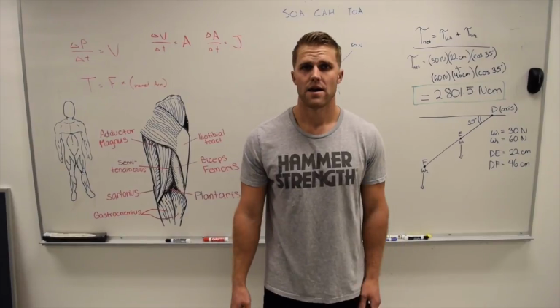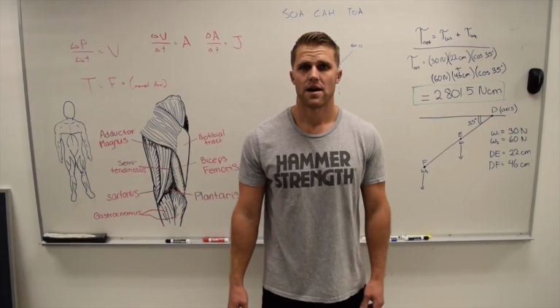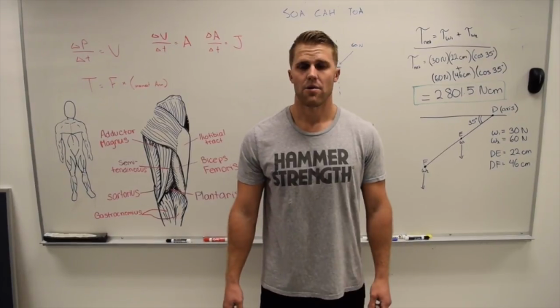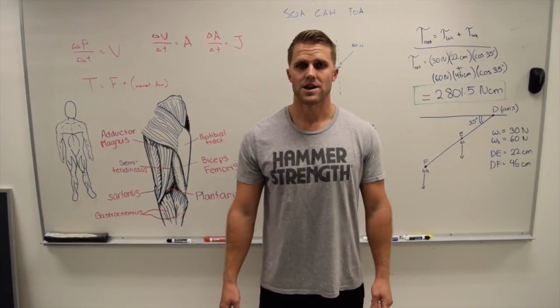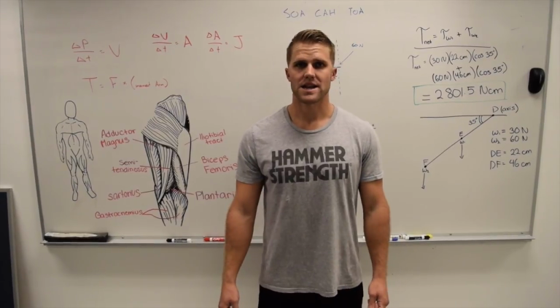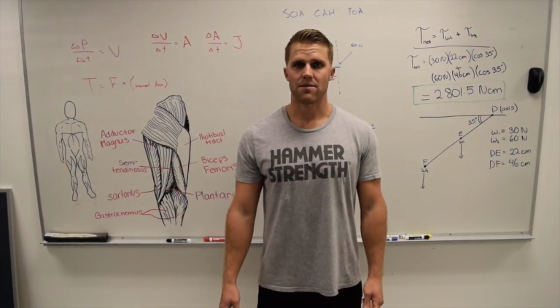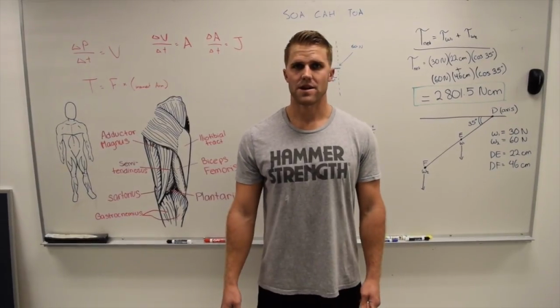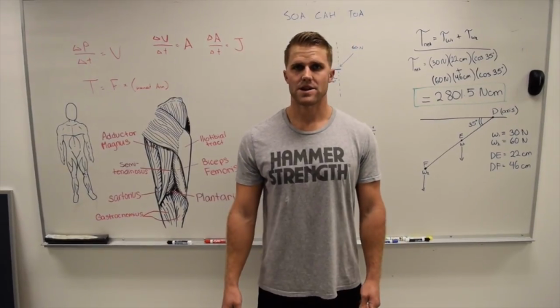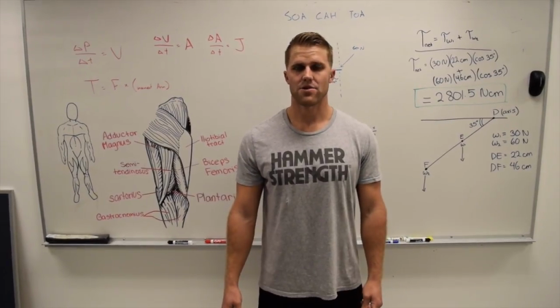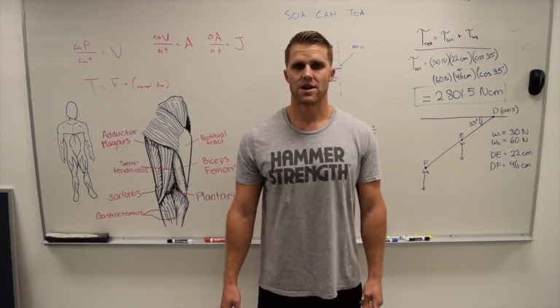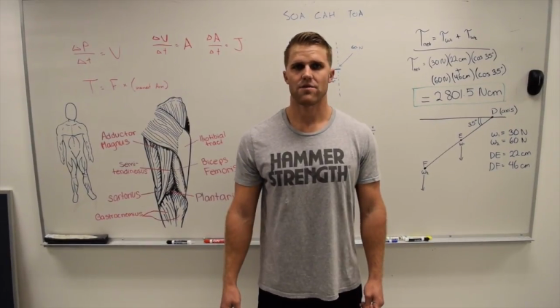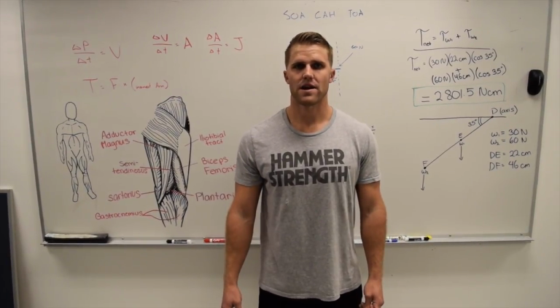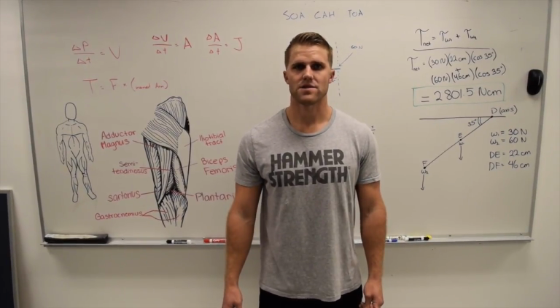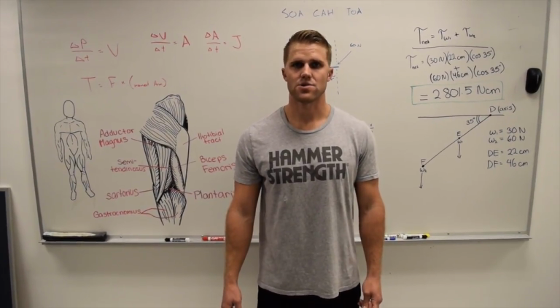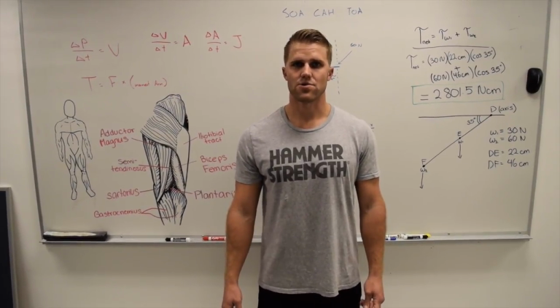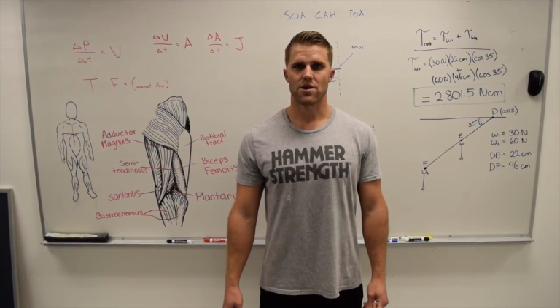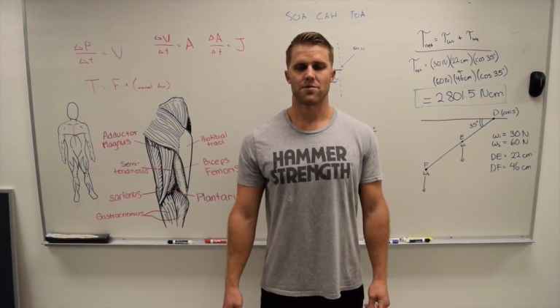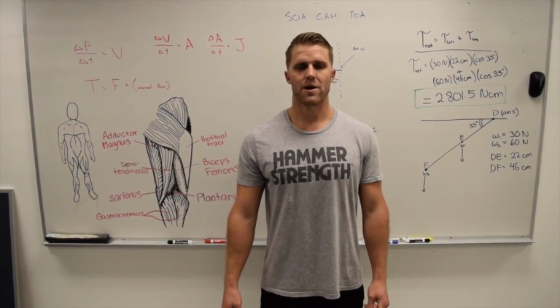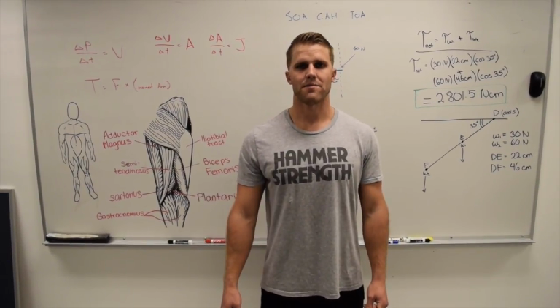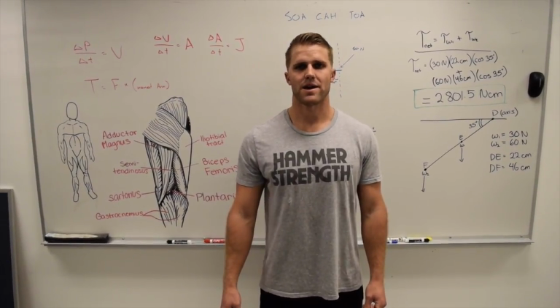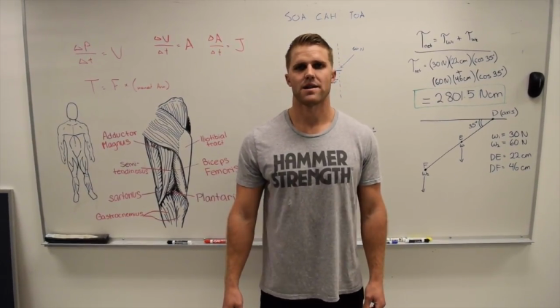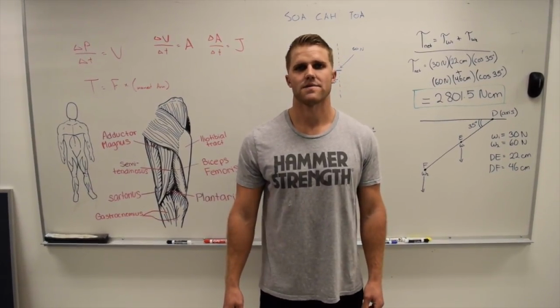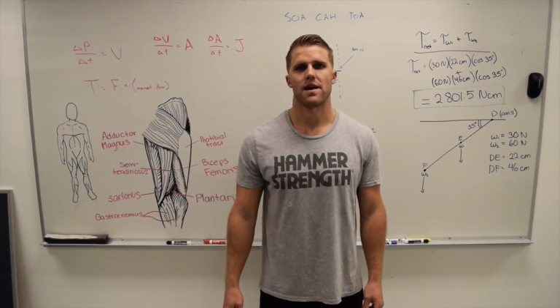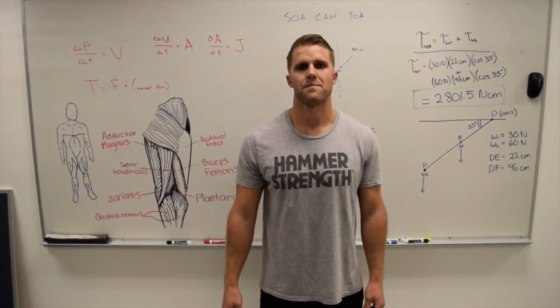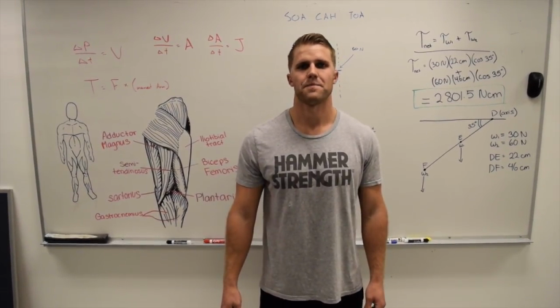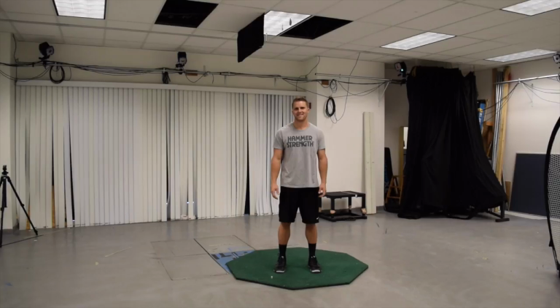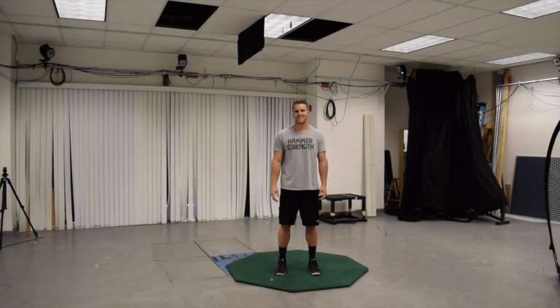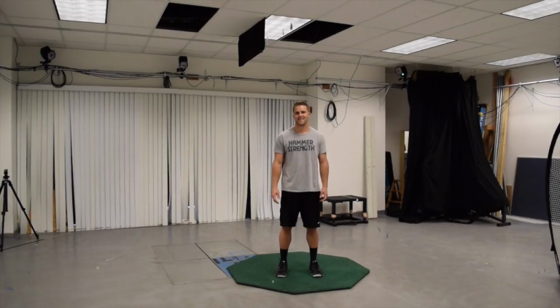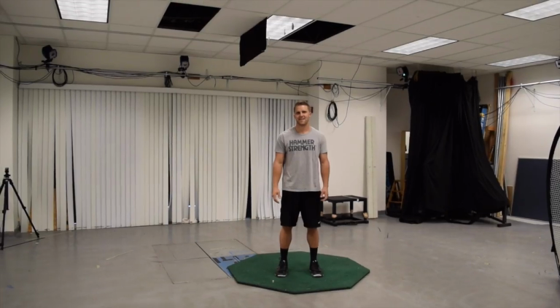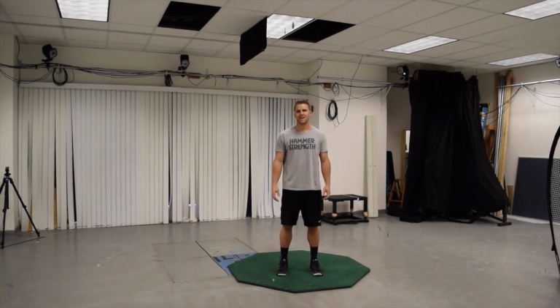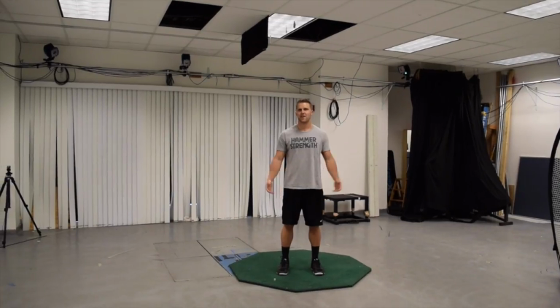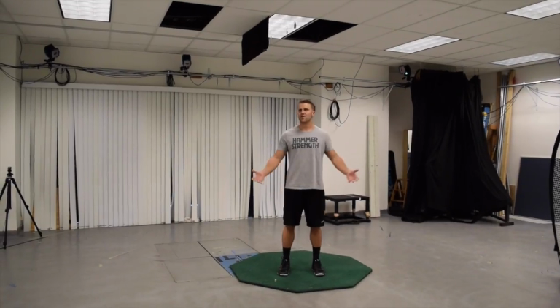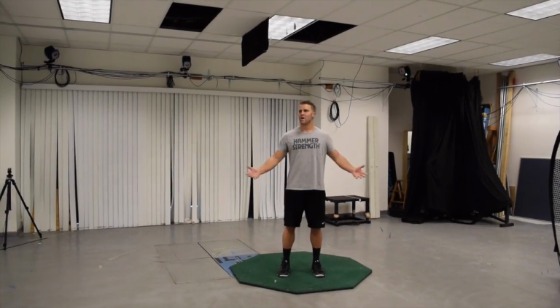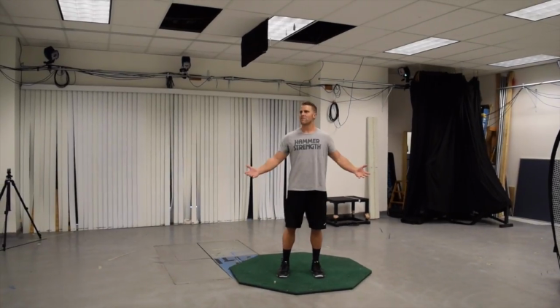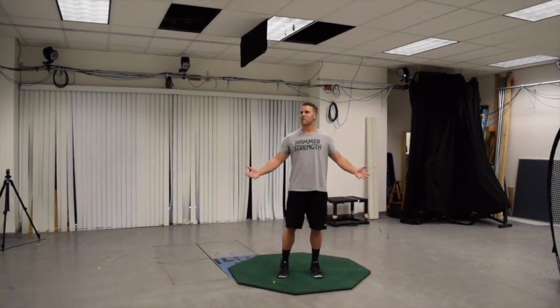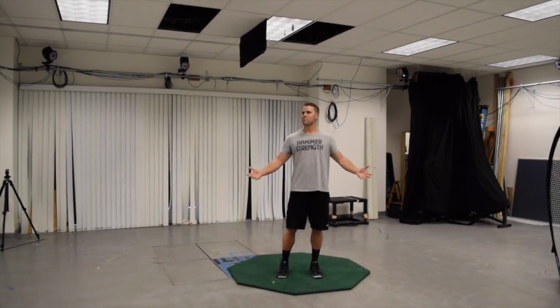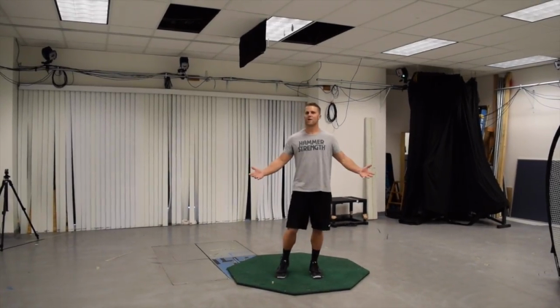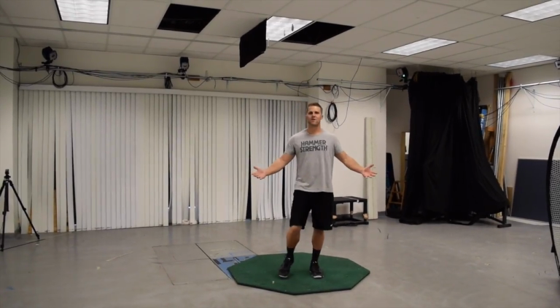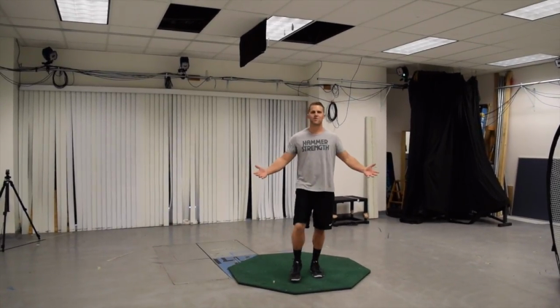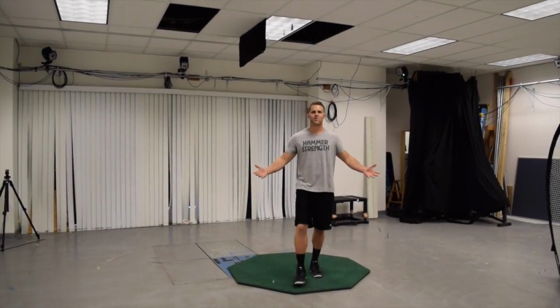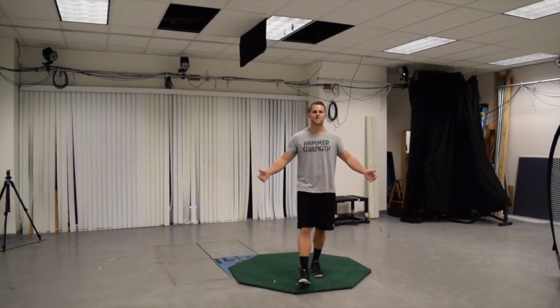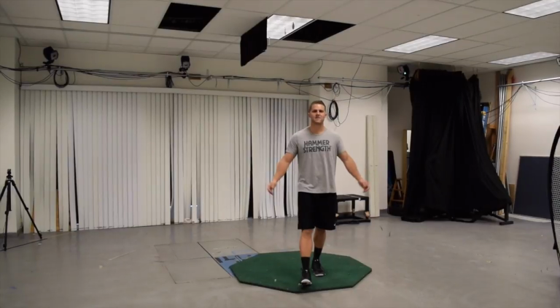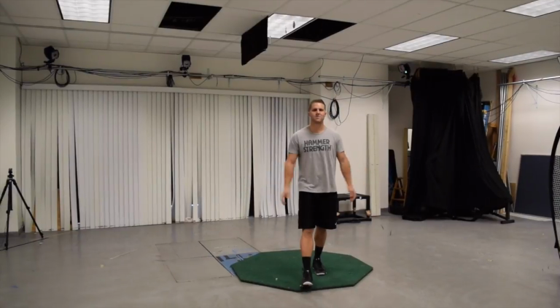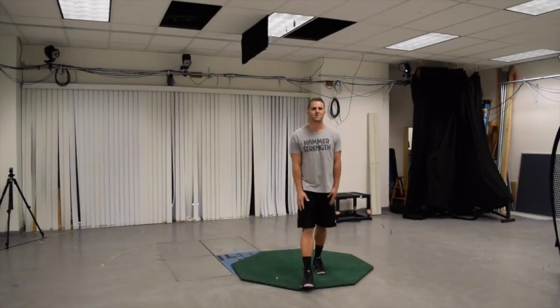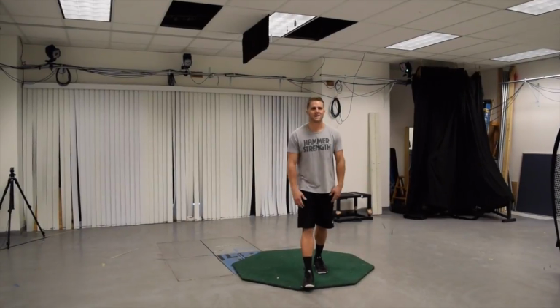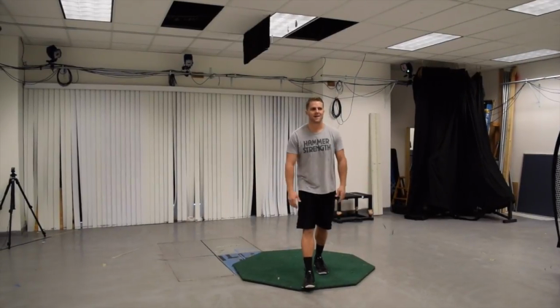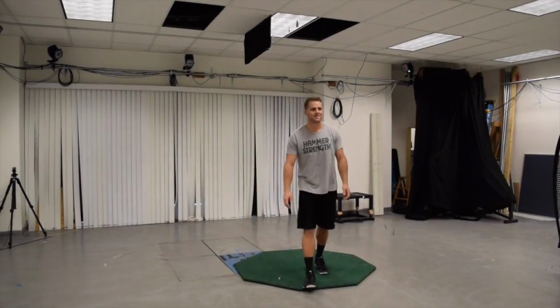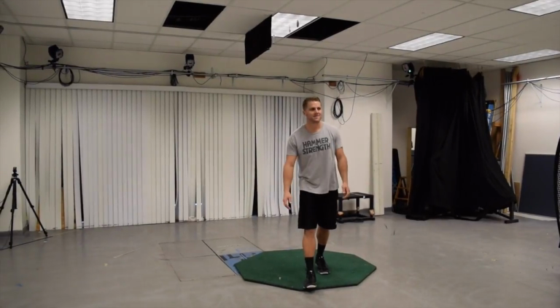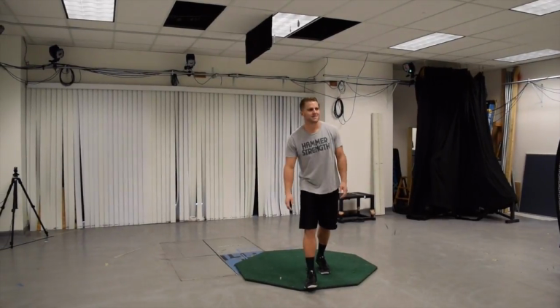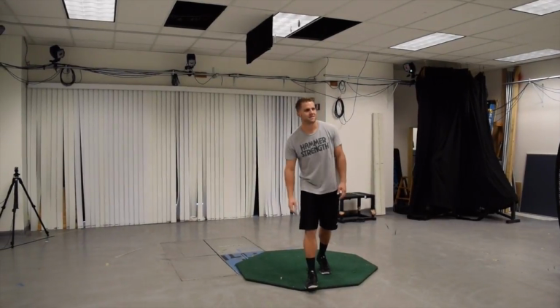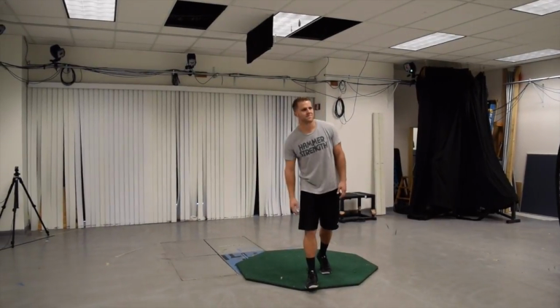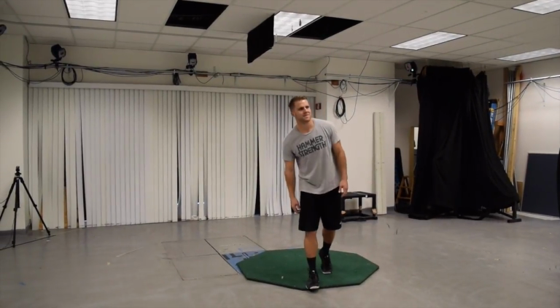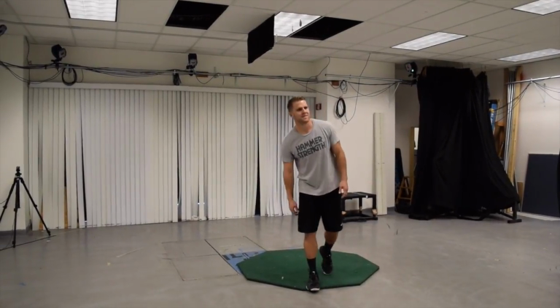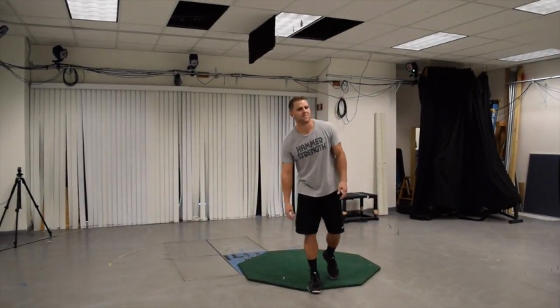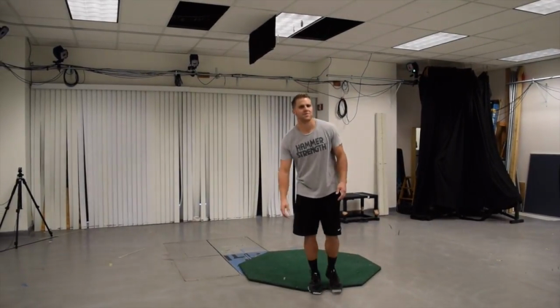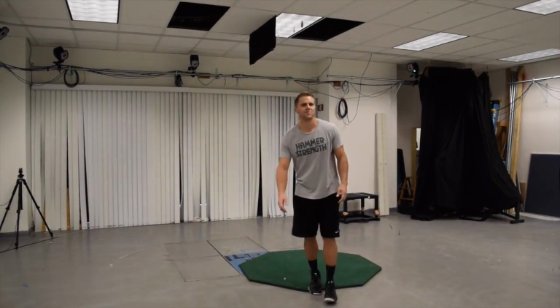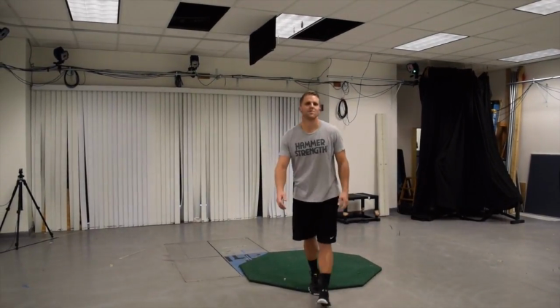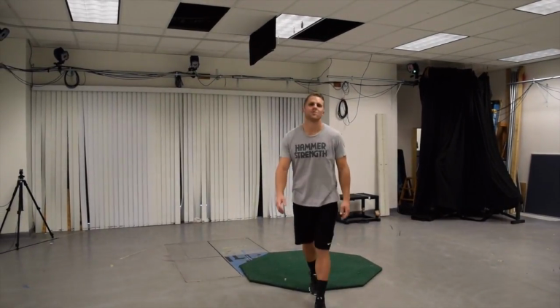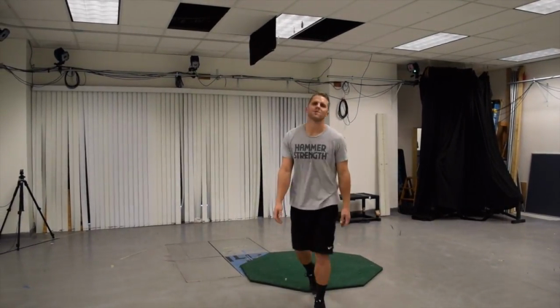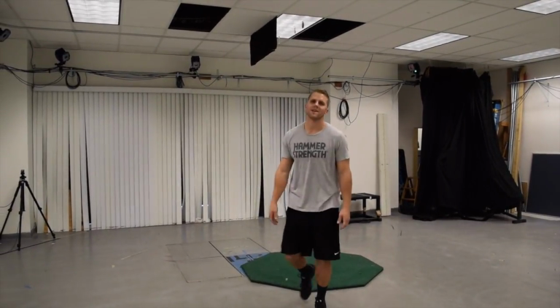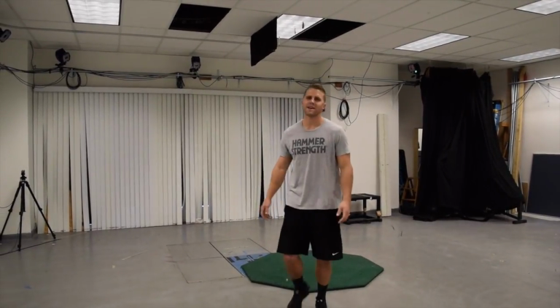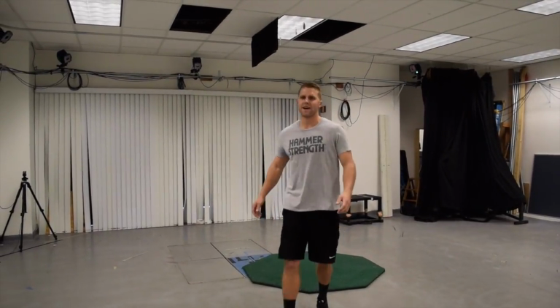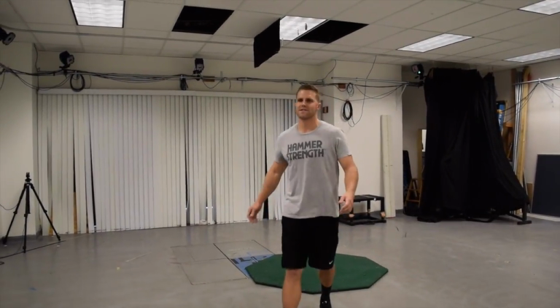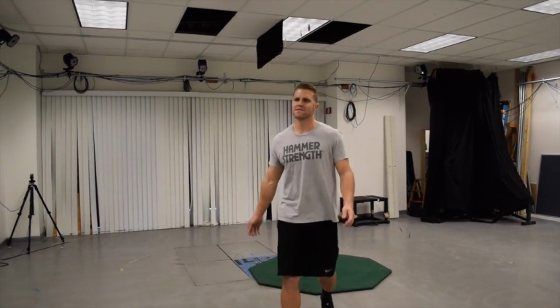I want to take a minute to go and give you guys a tour of the biomechanics lab. Here you have our brand new Cortex motion analysis system. This is how we do 3D analysis.